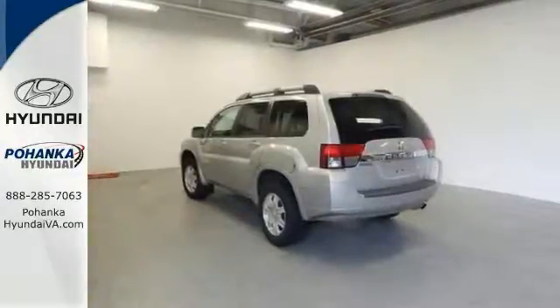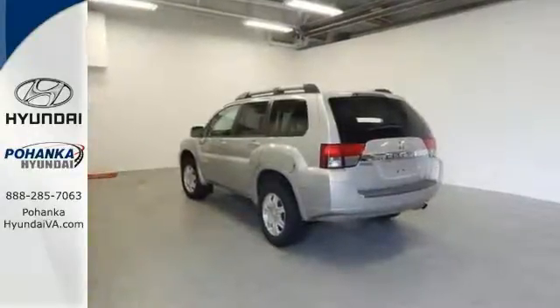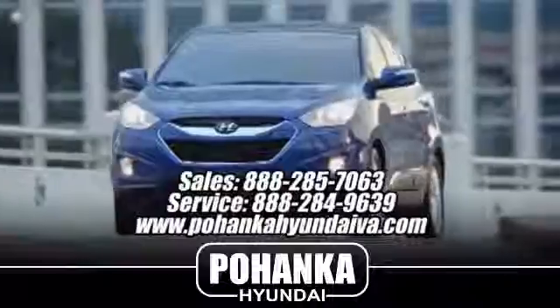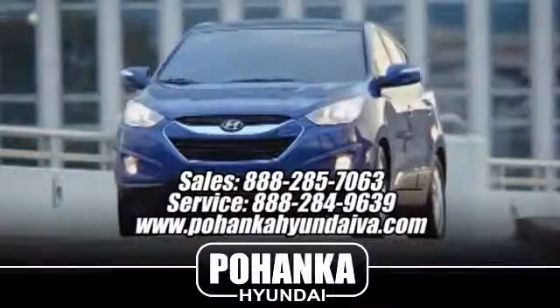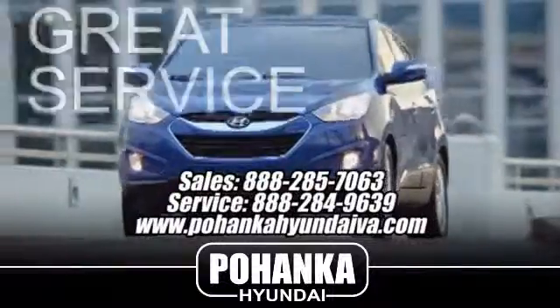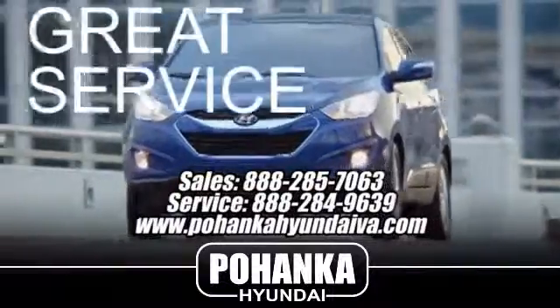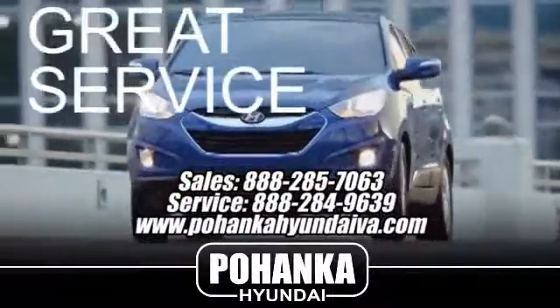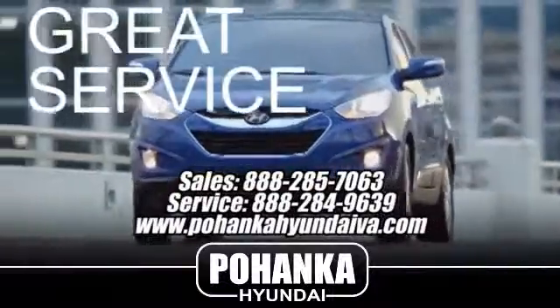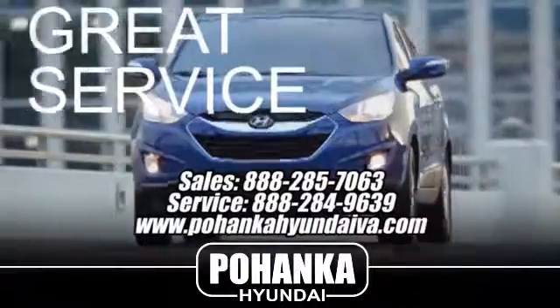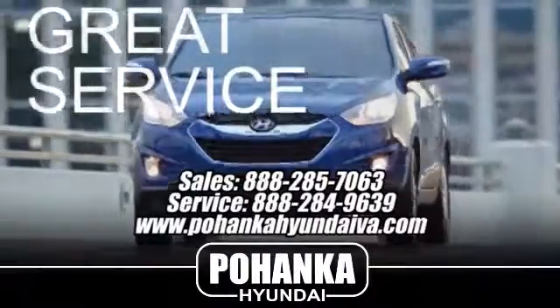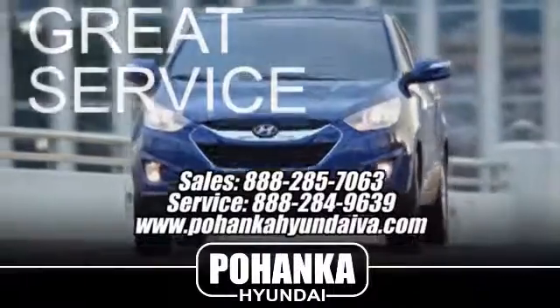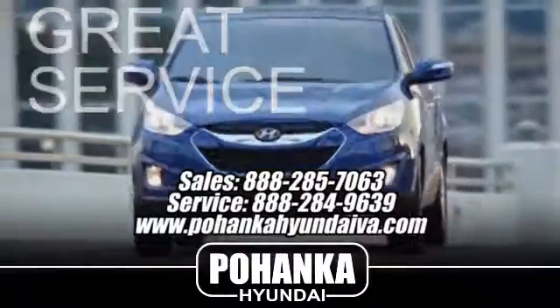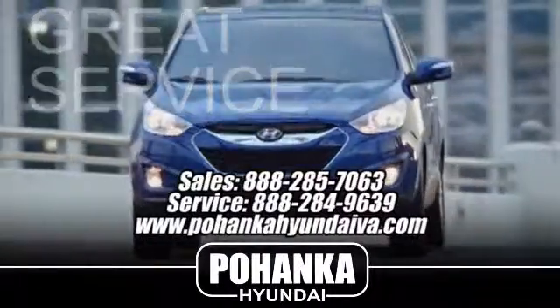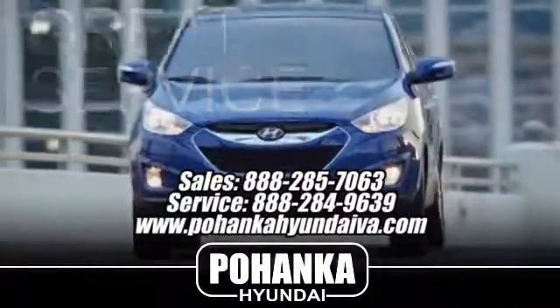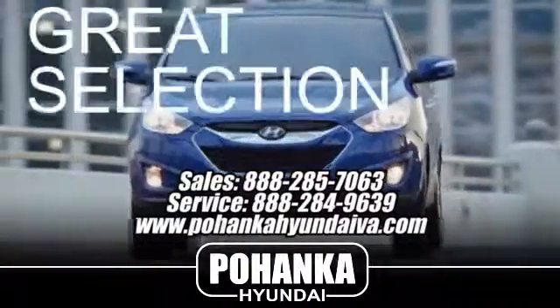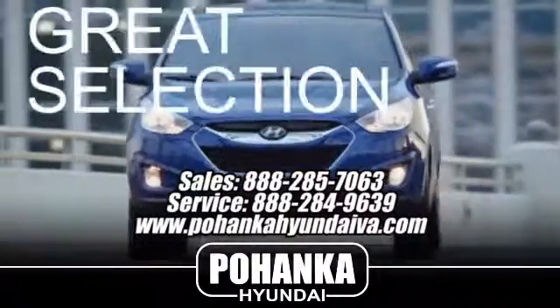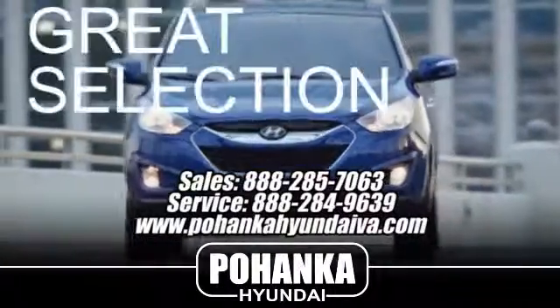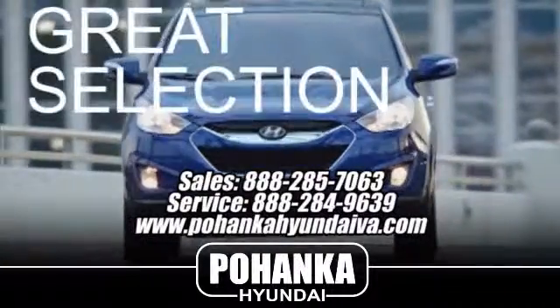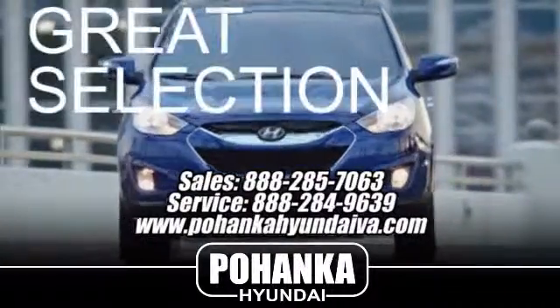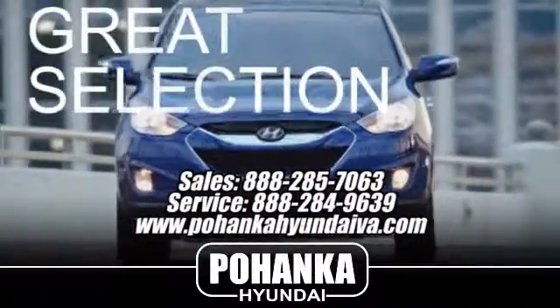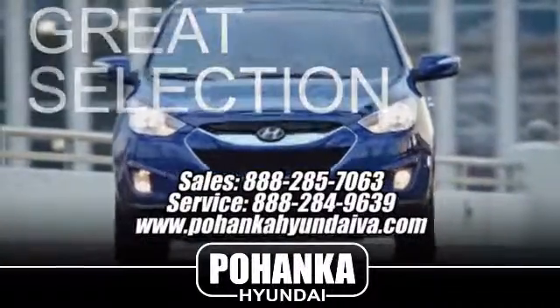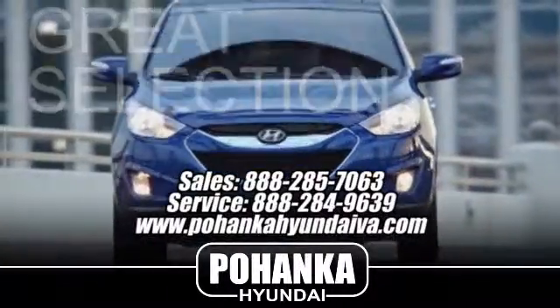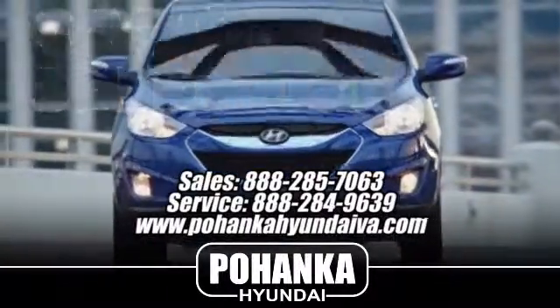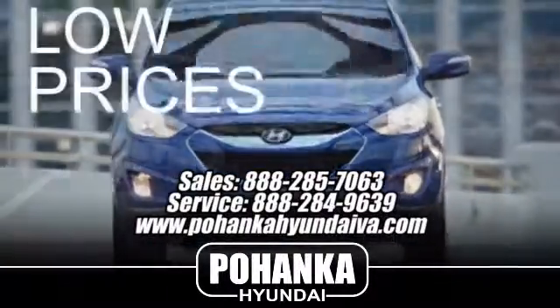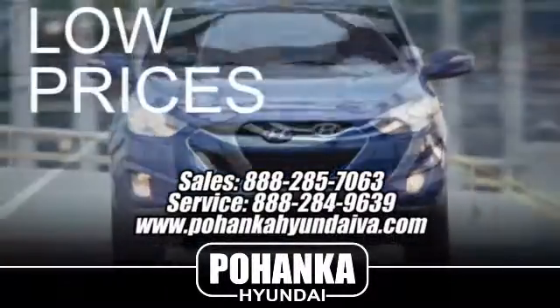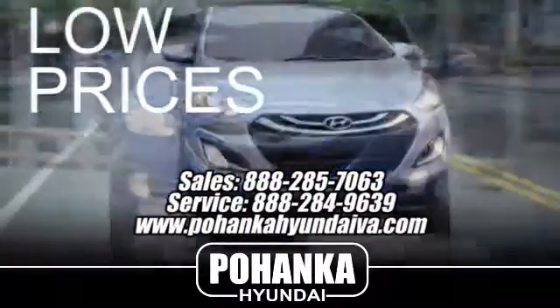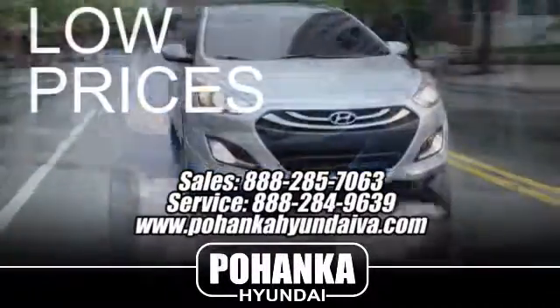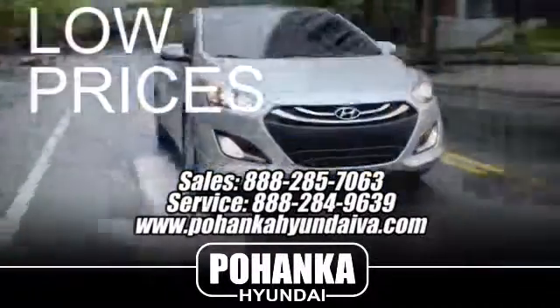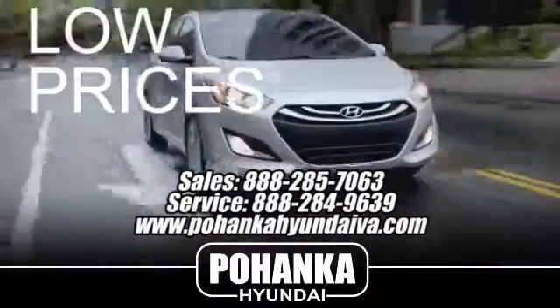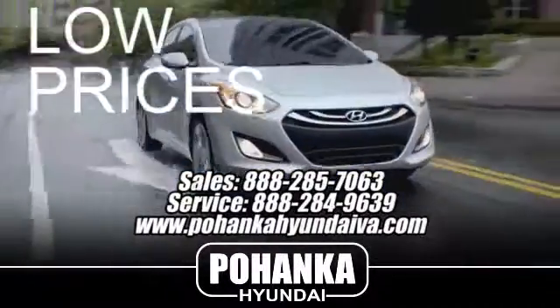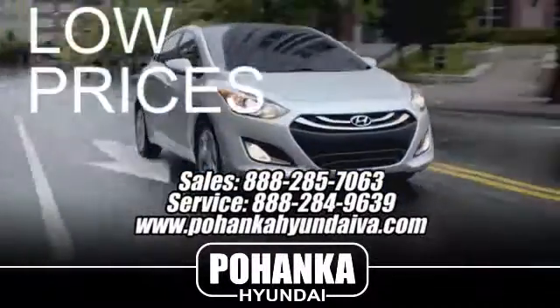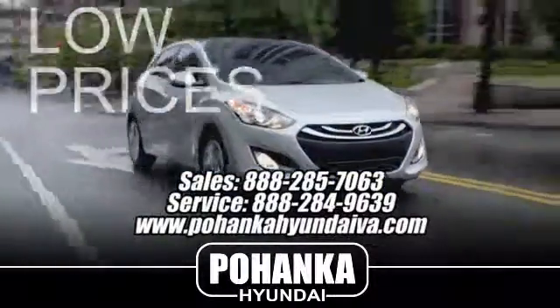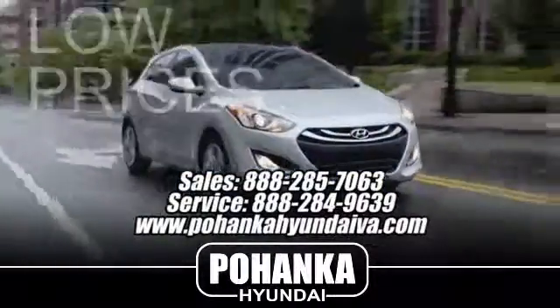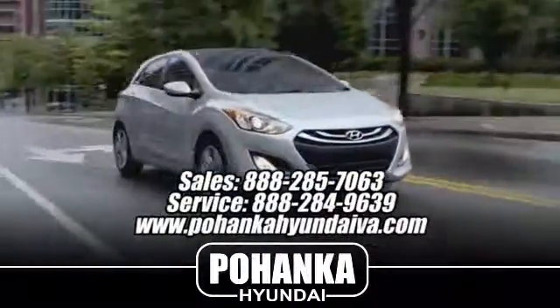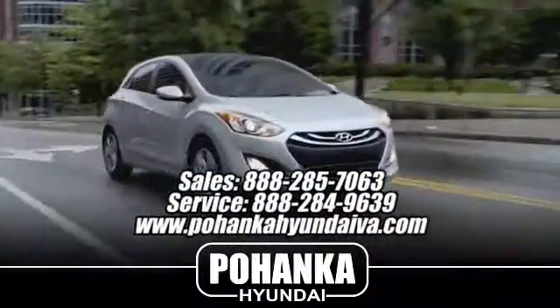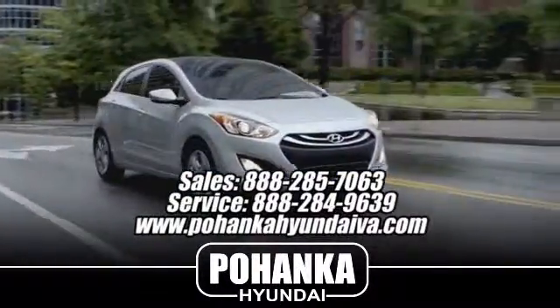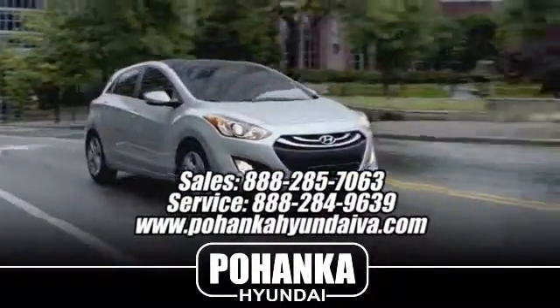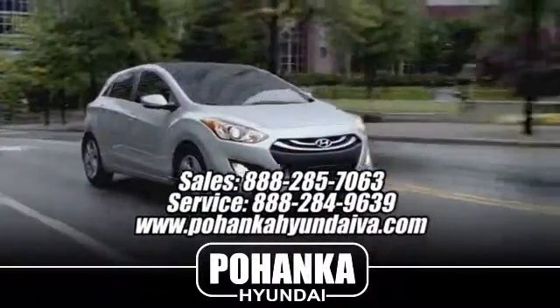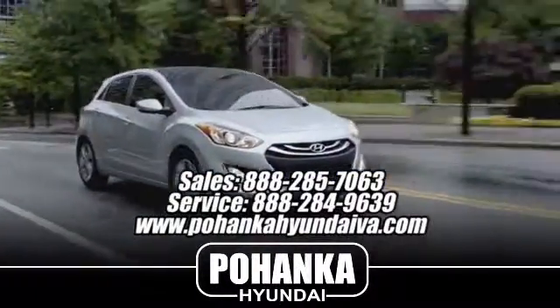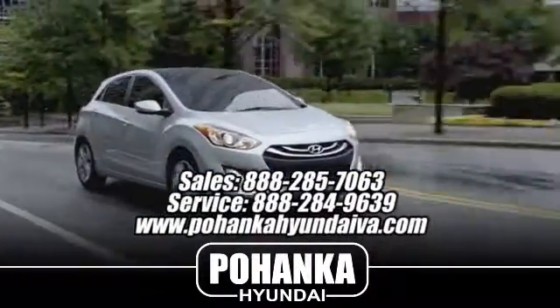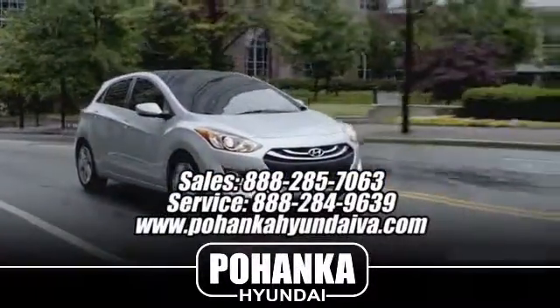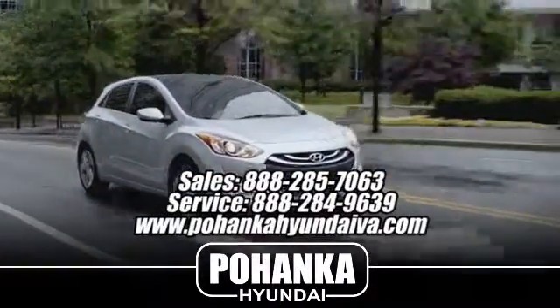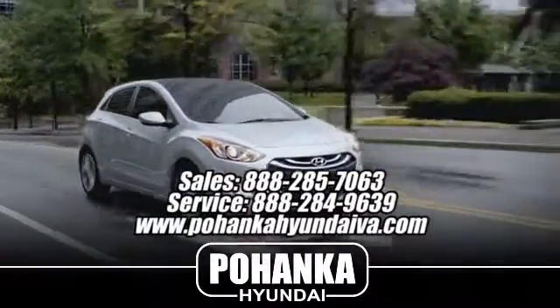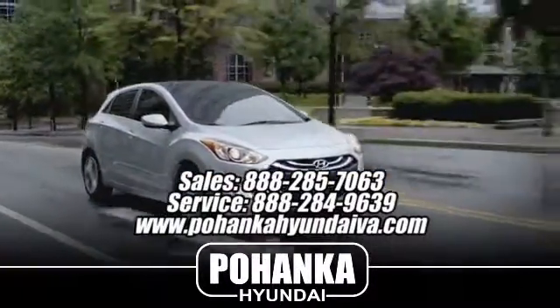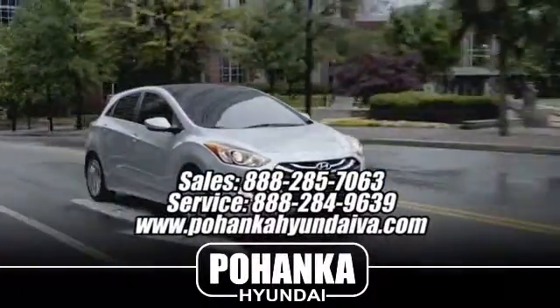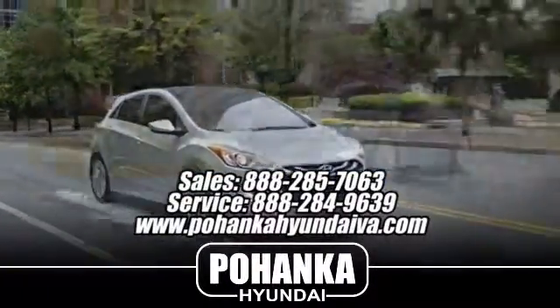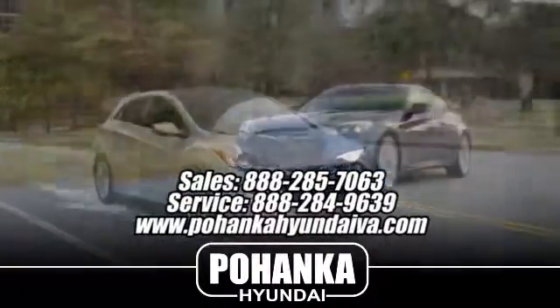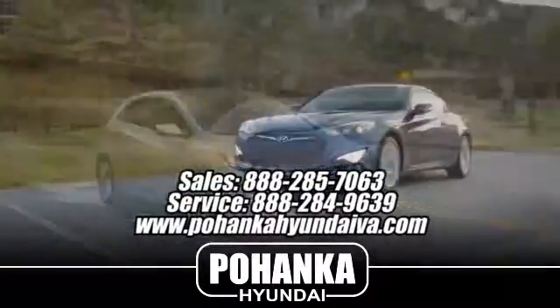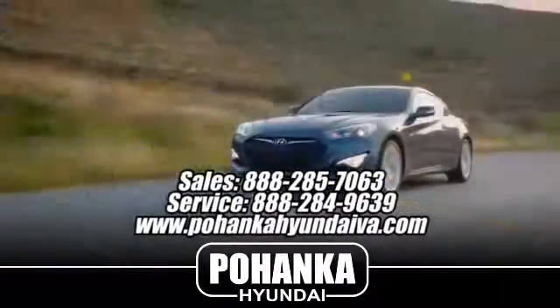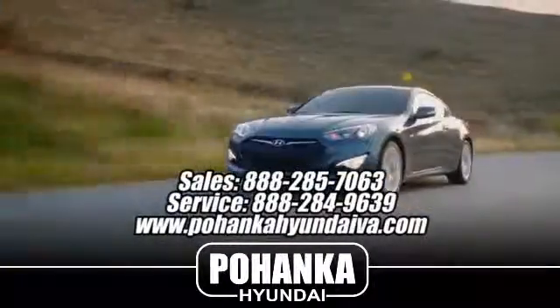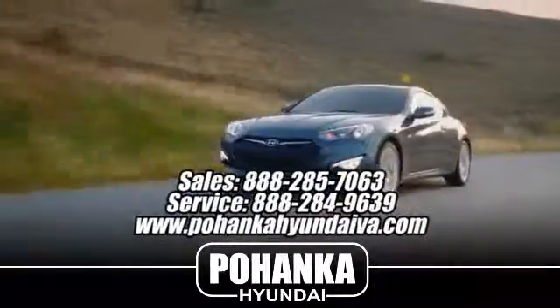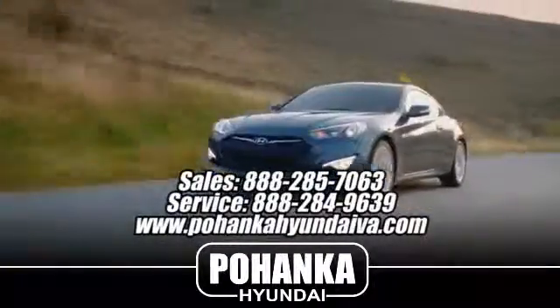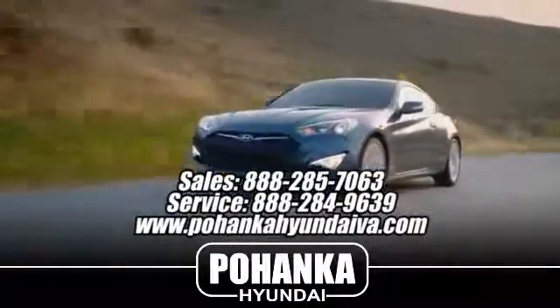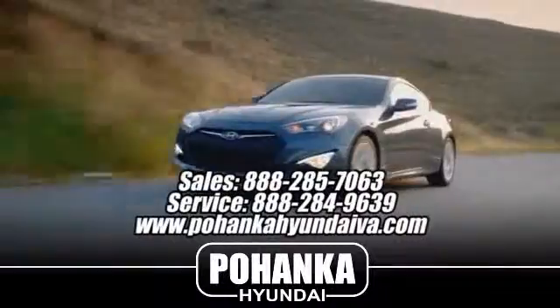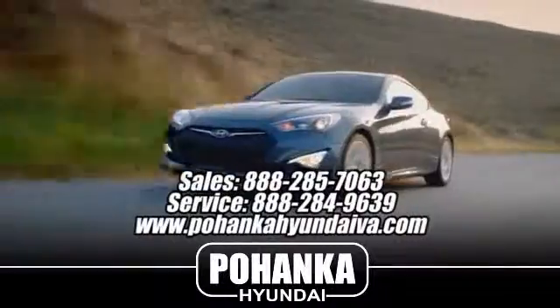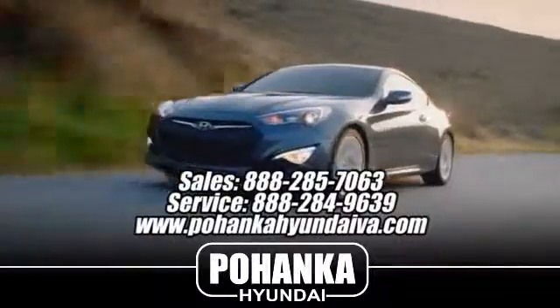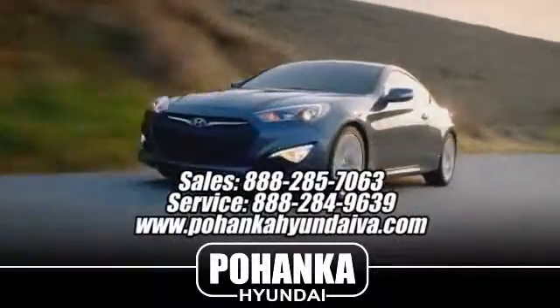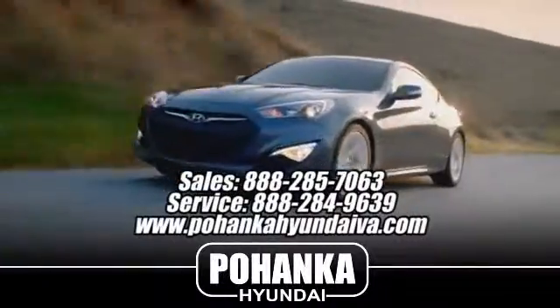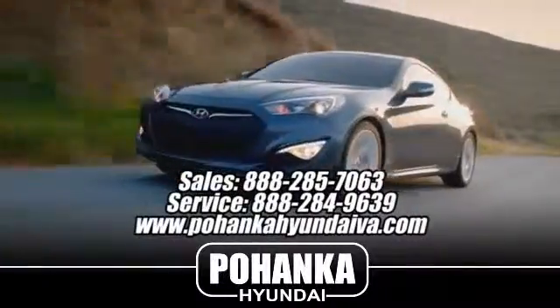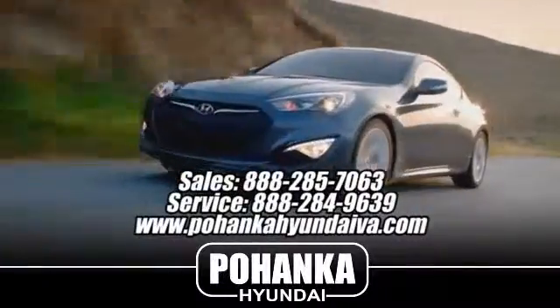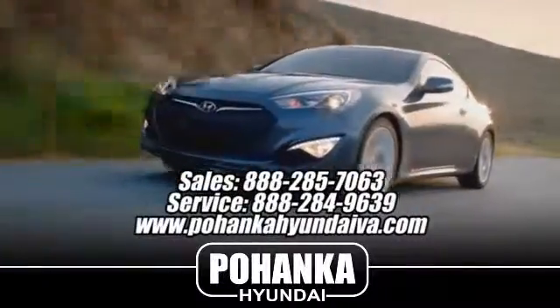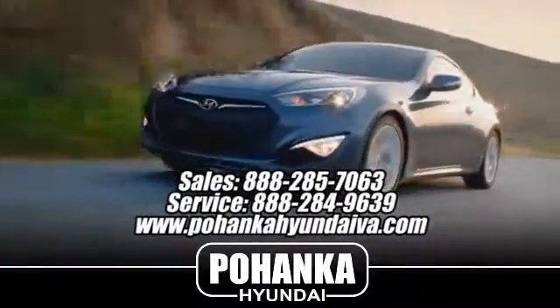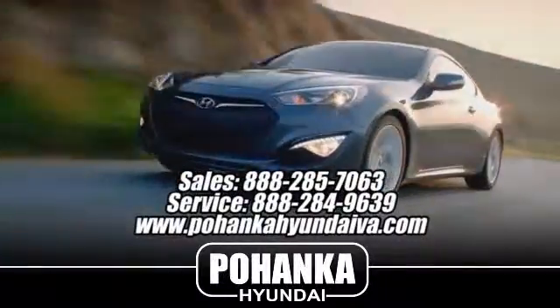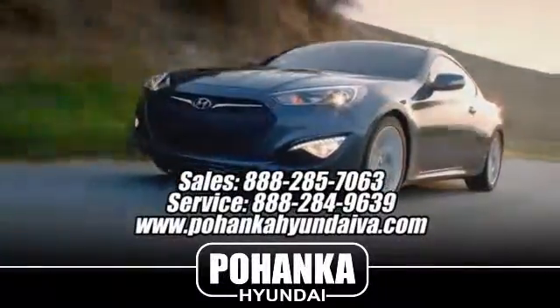Great service, great selection, and low prices. That's why Pohenka Hyundai of Fredericksburg is a great place to buy a car.